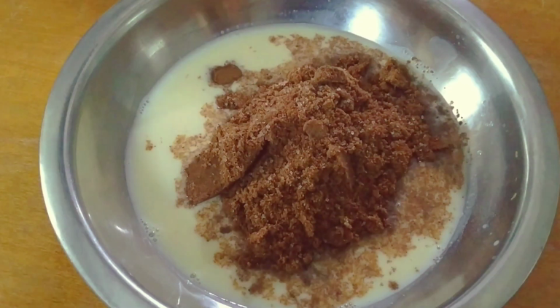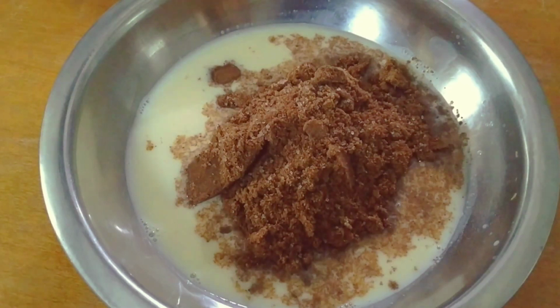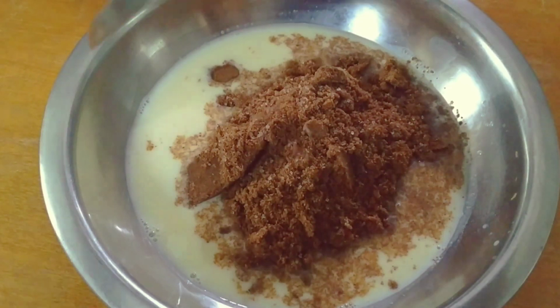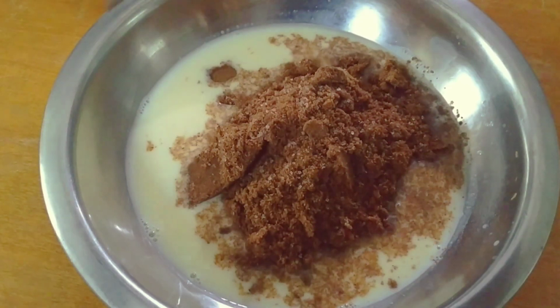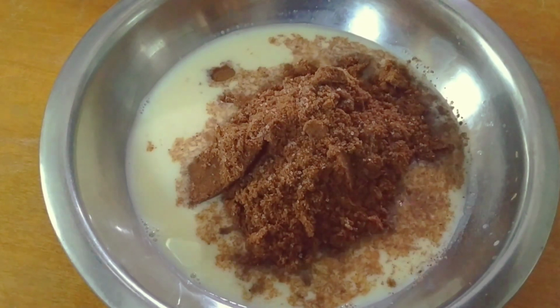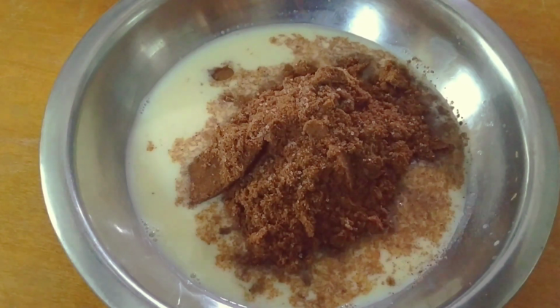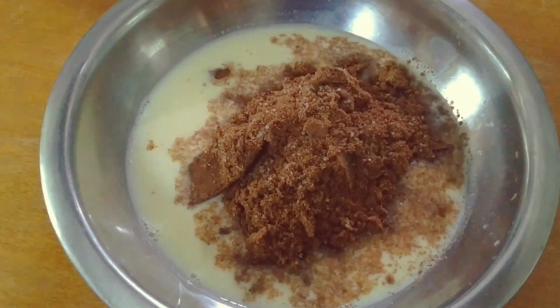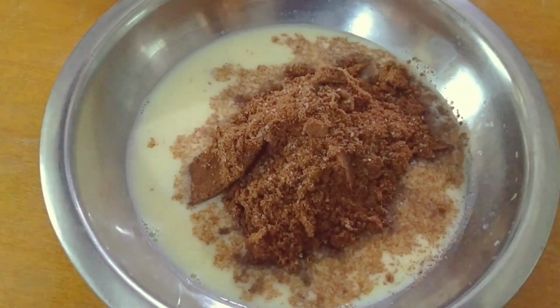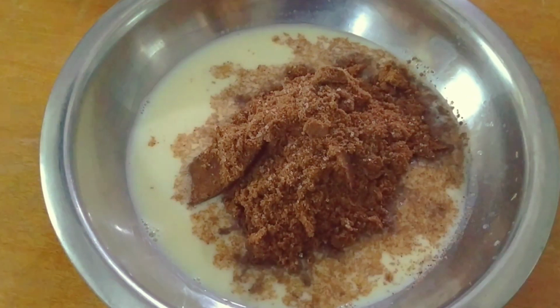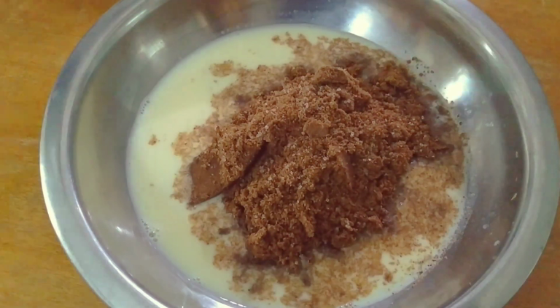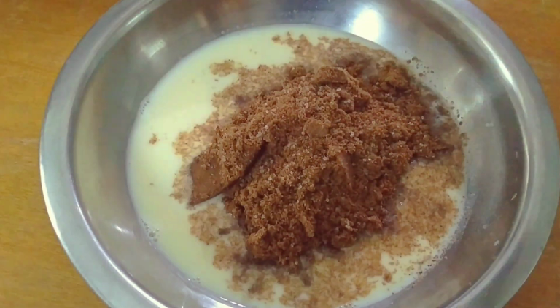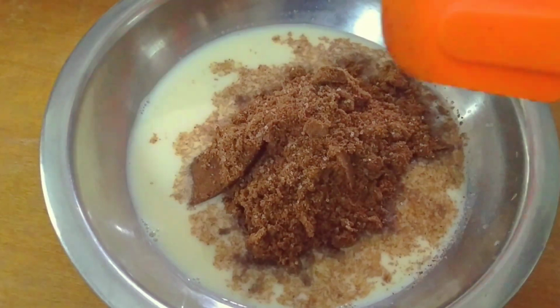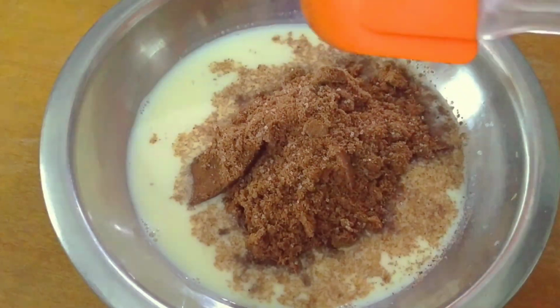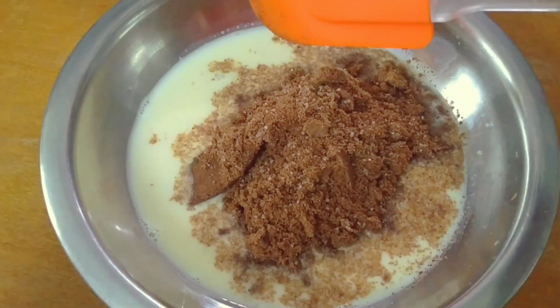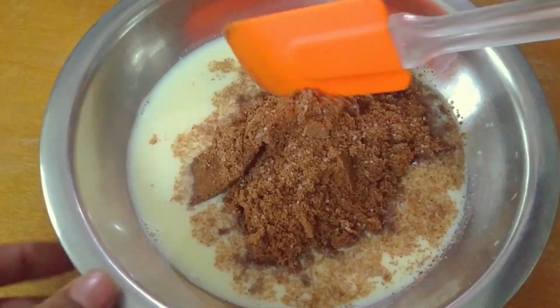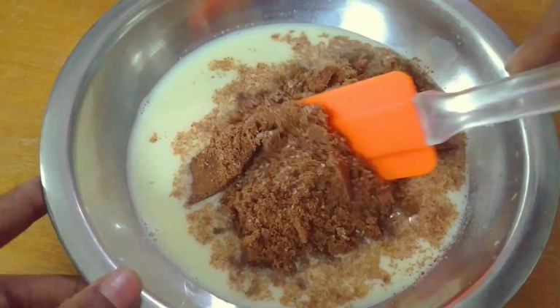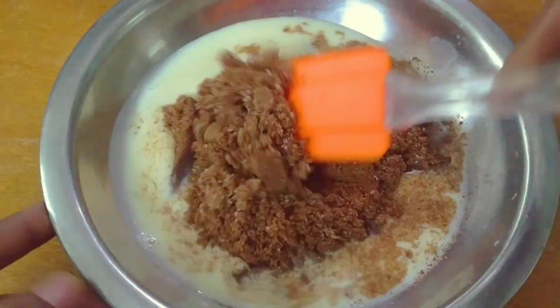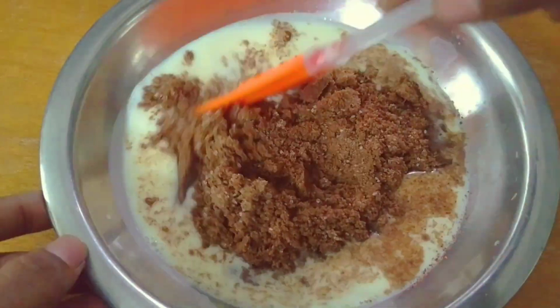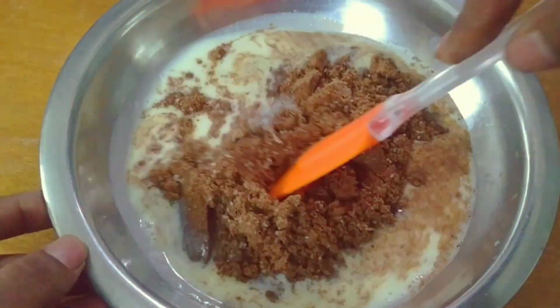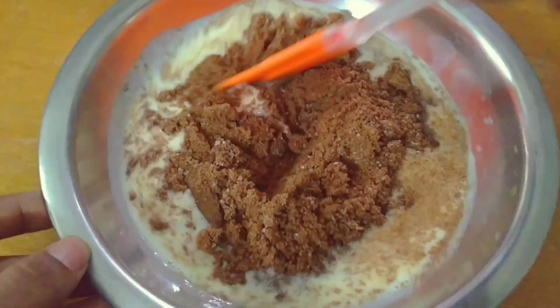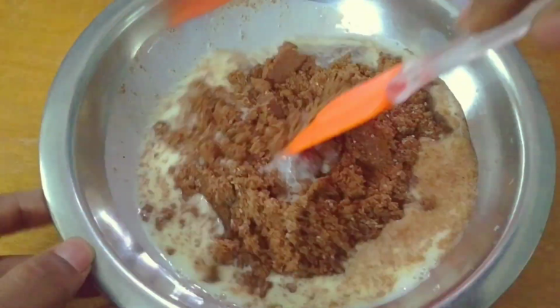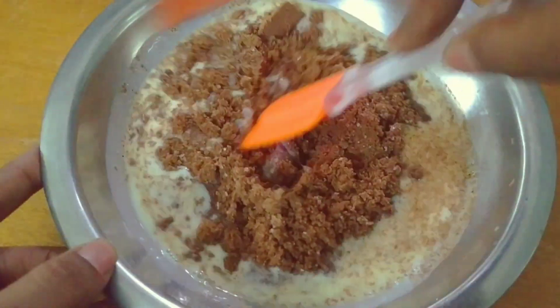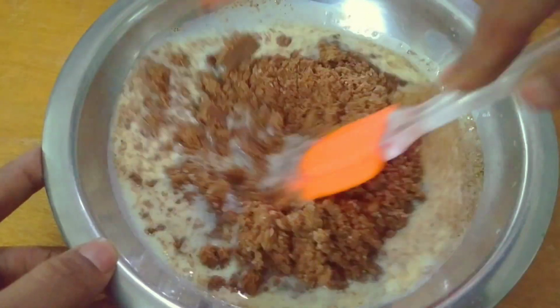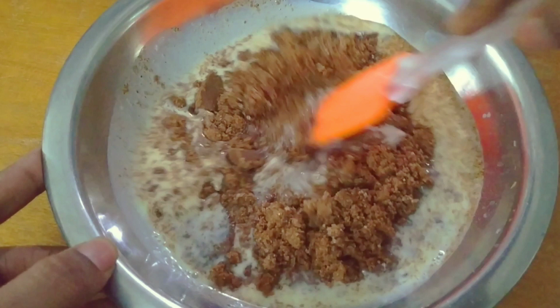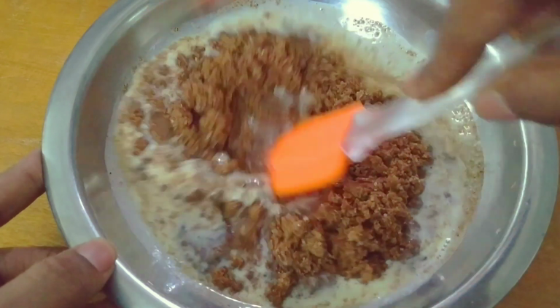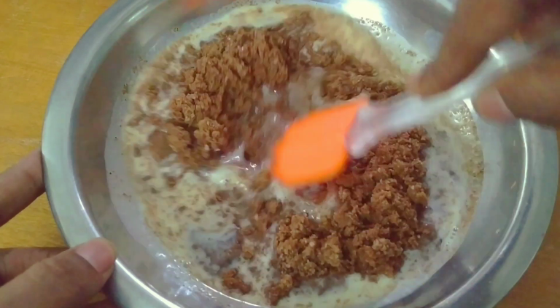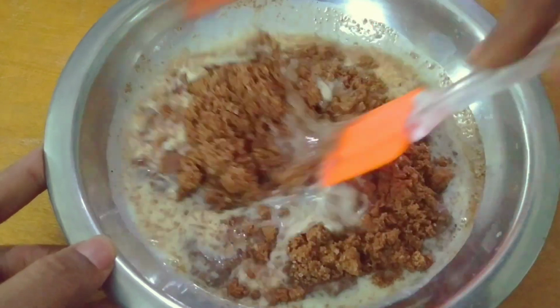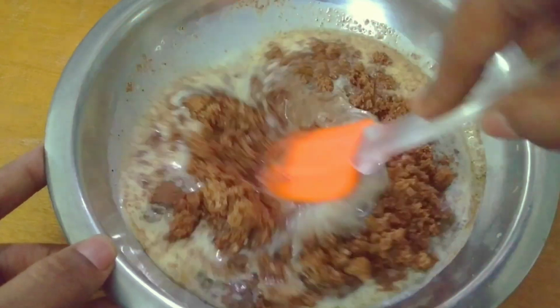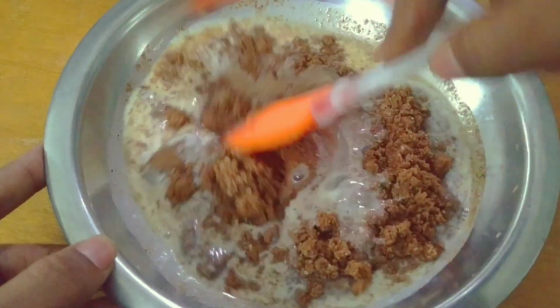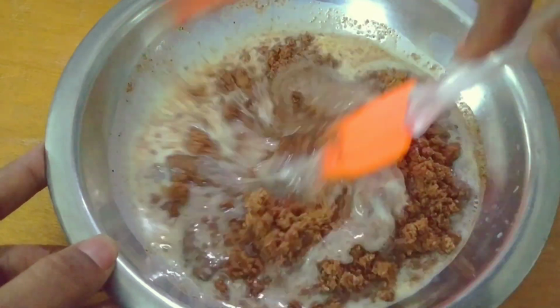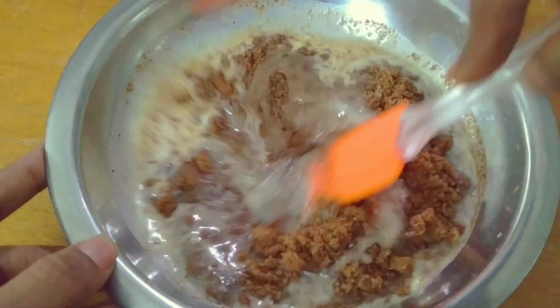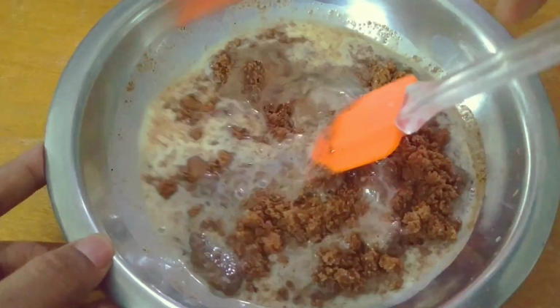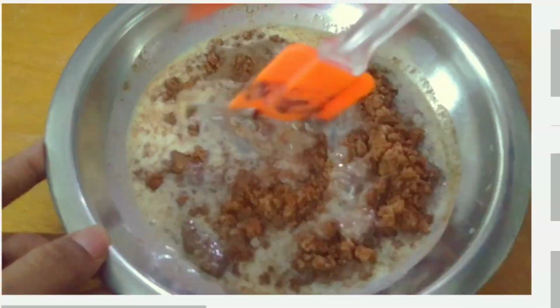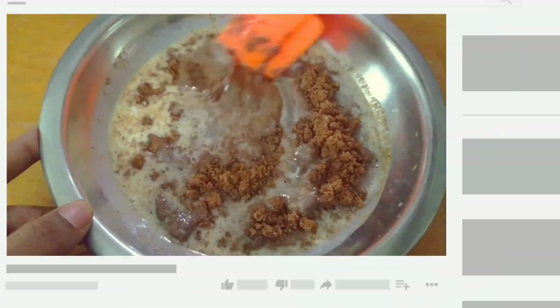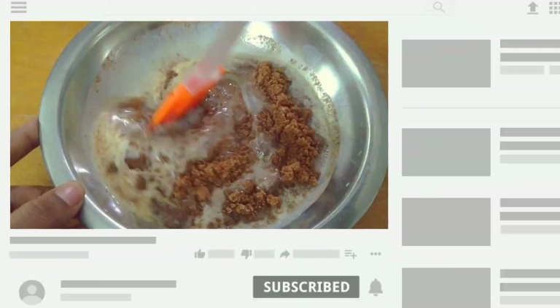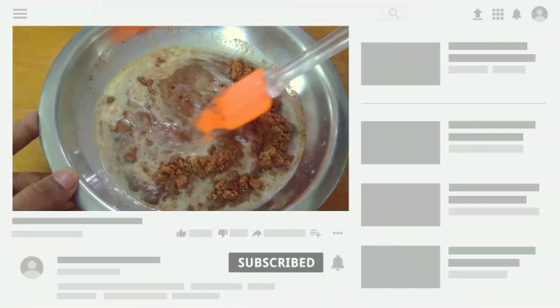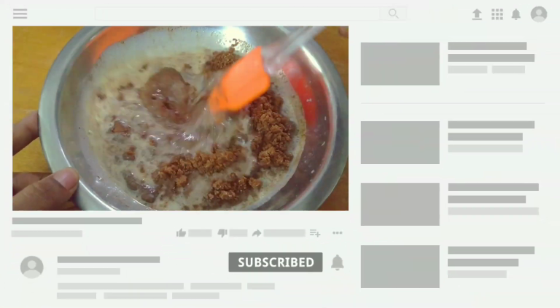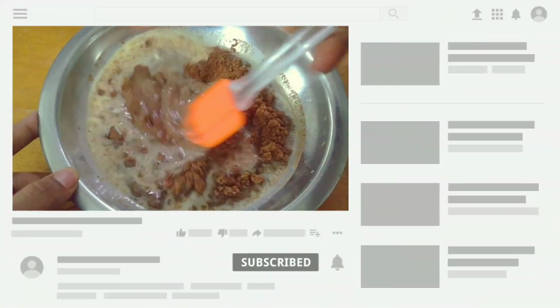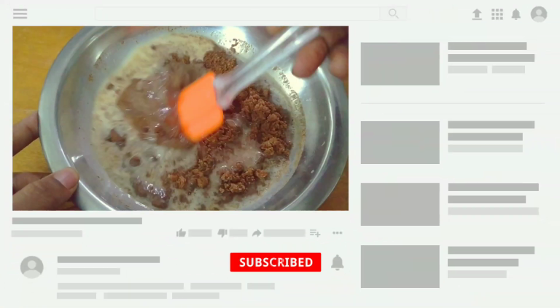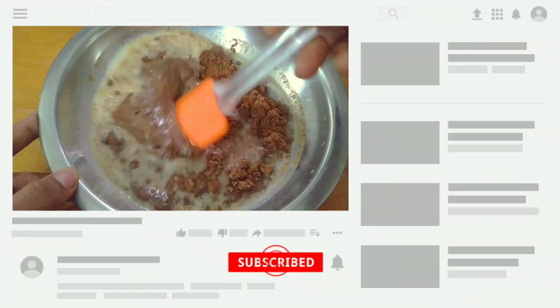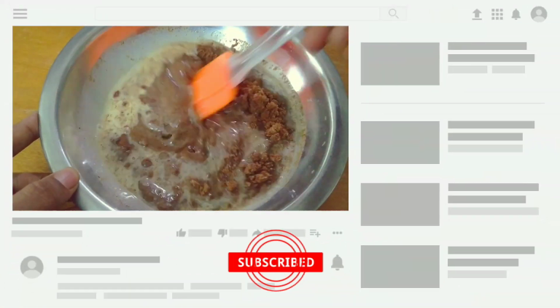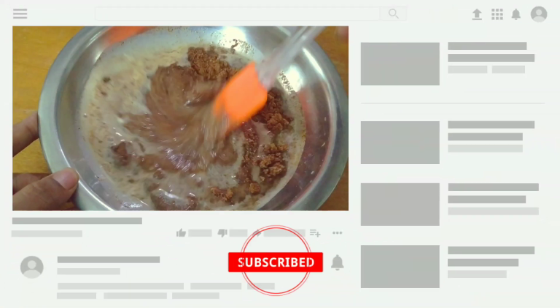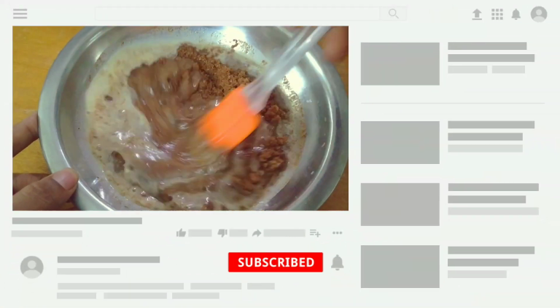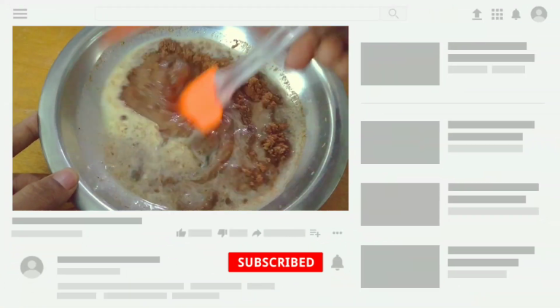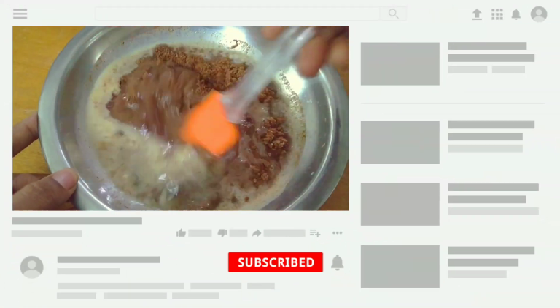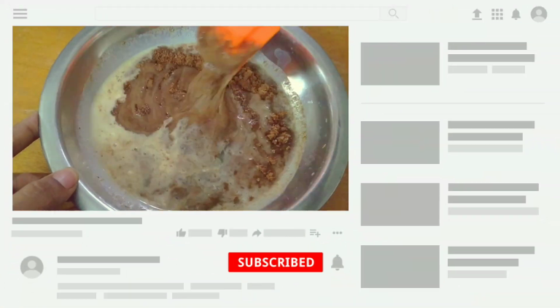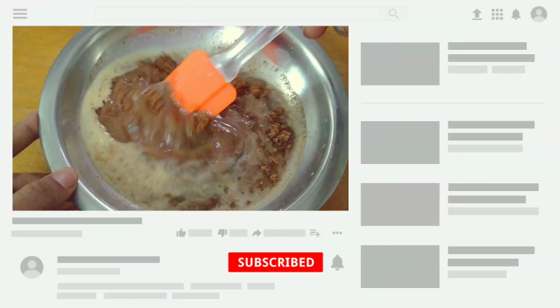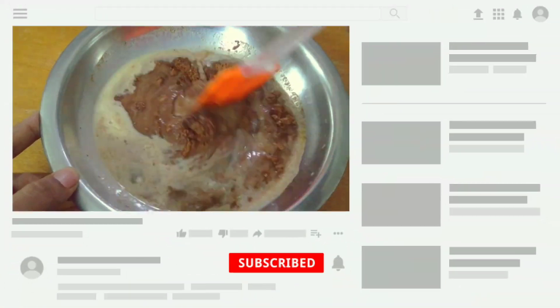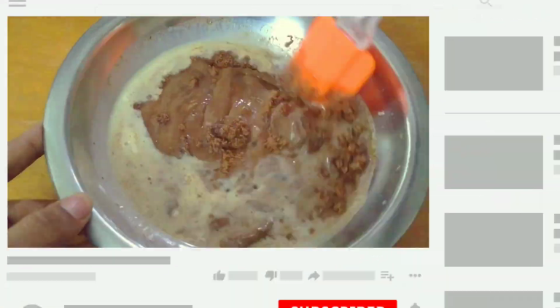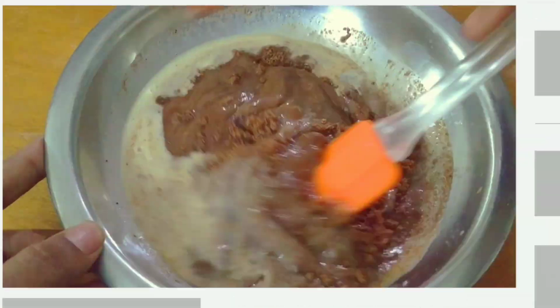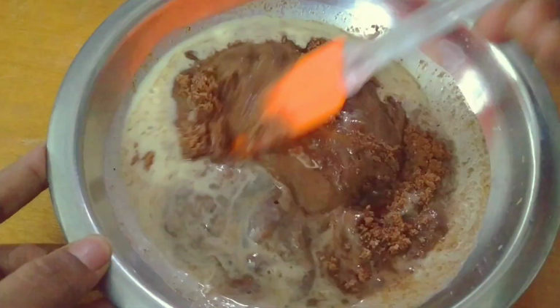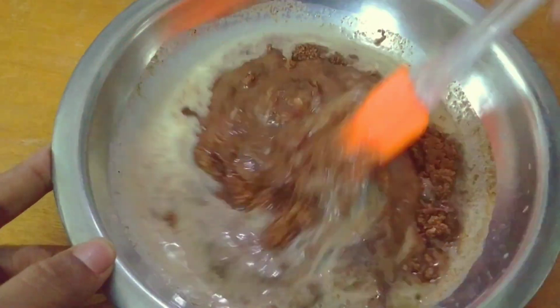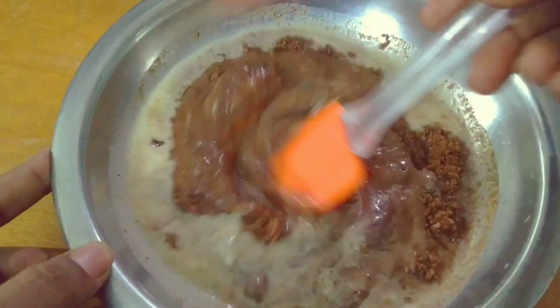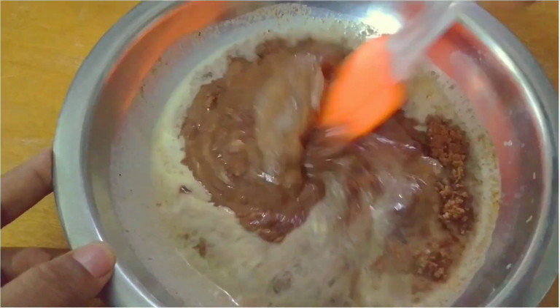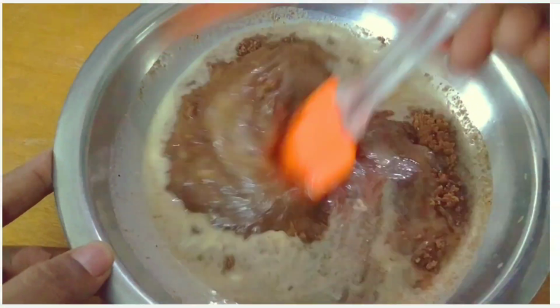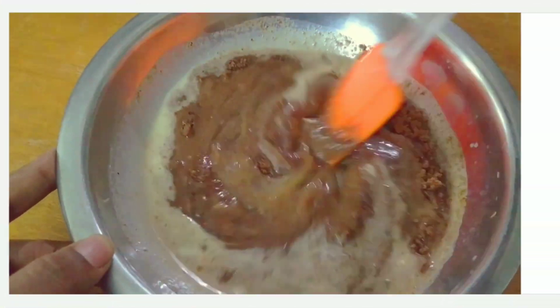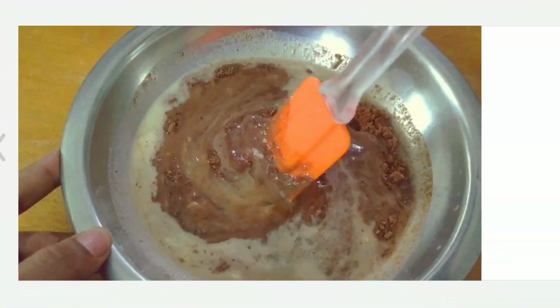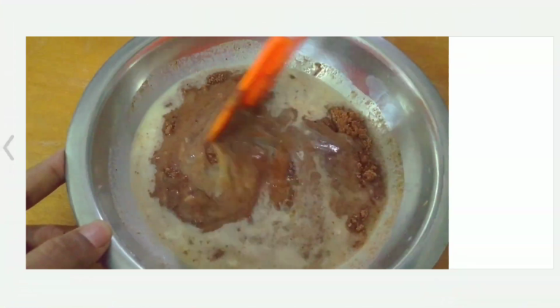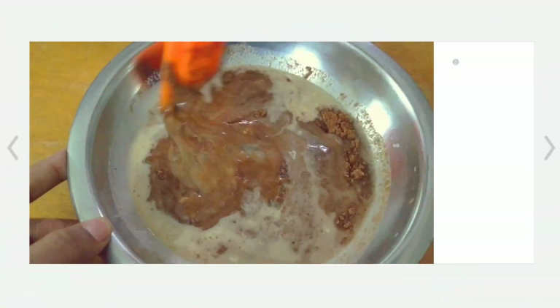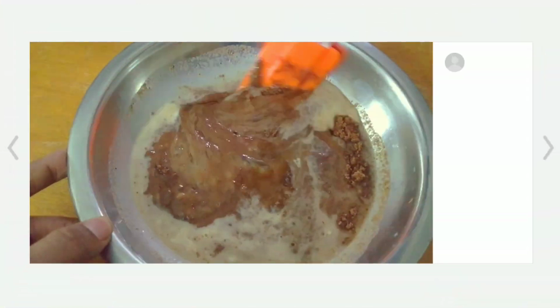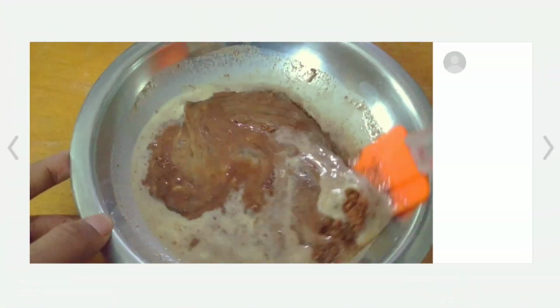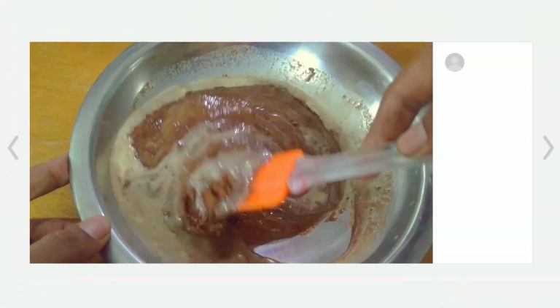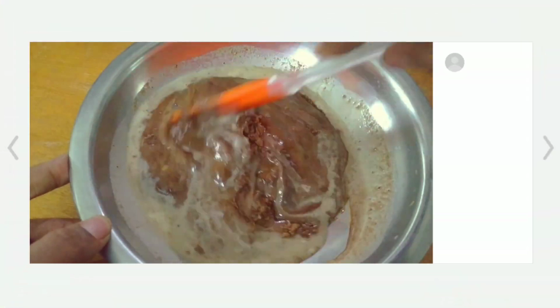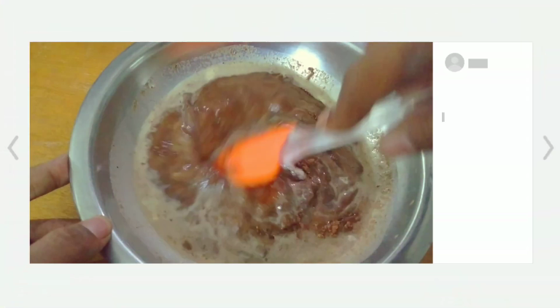Make a lump-free batter — take your own time with it.